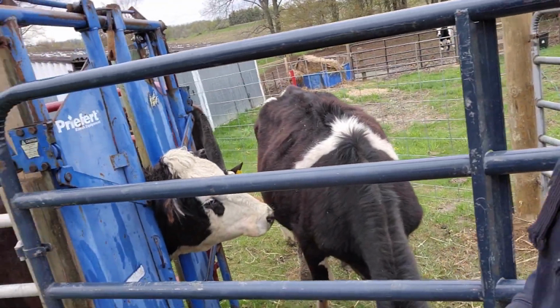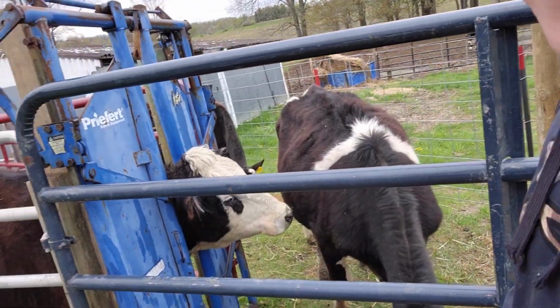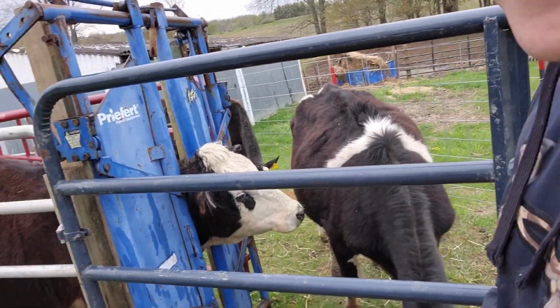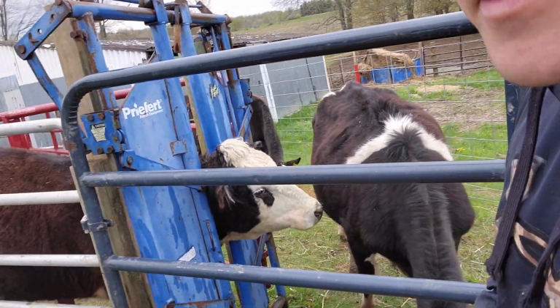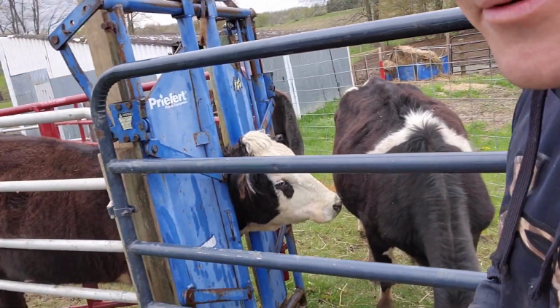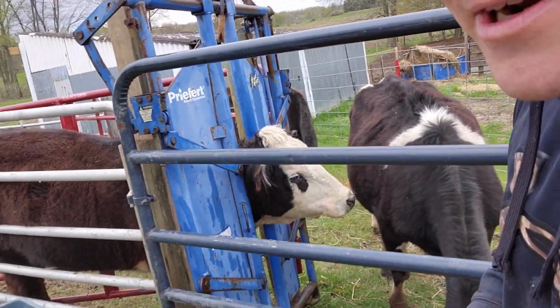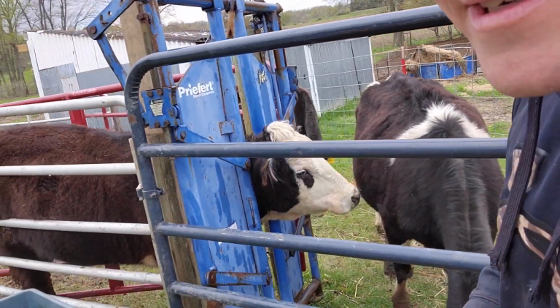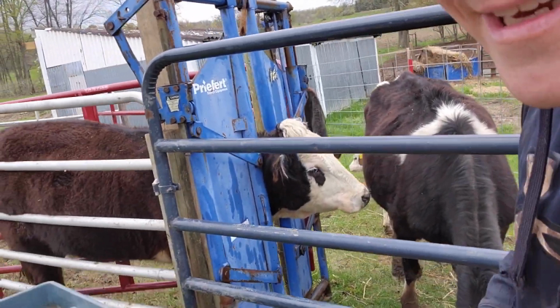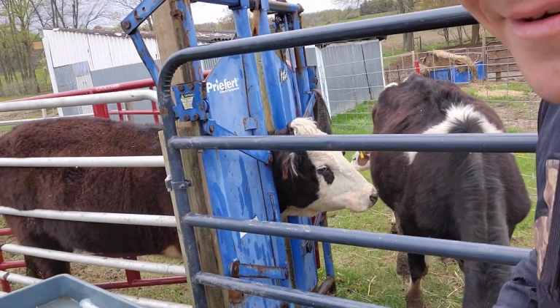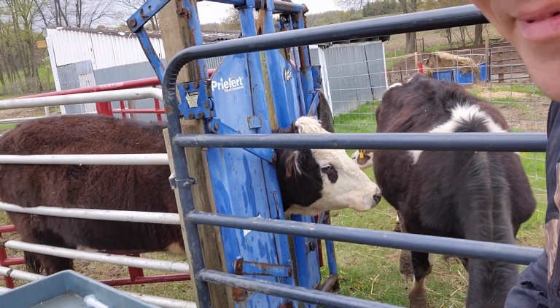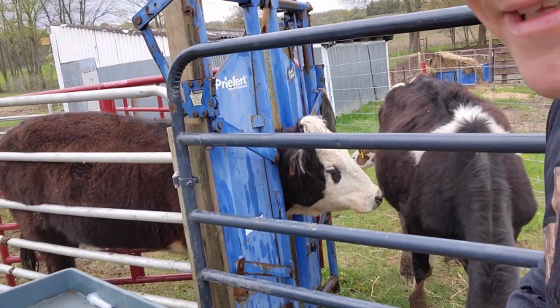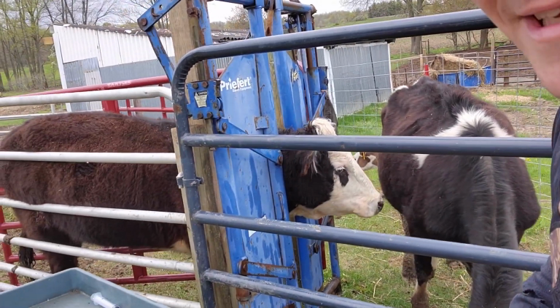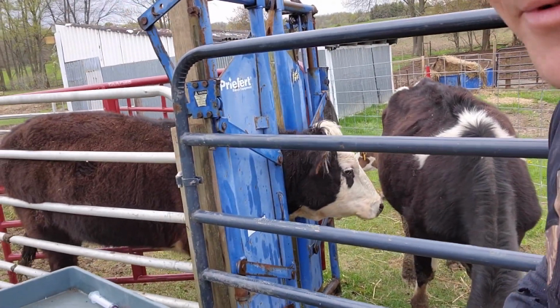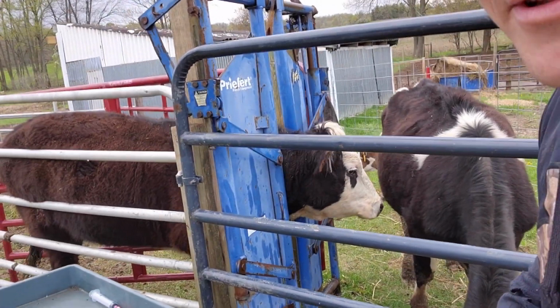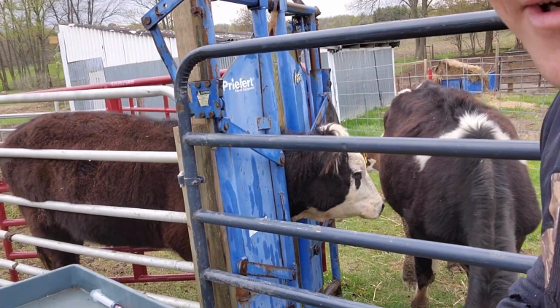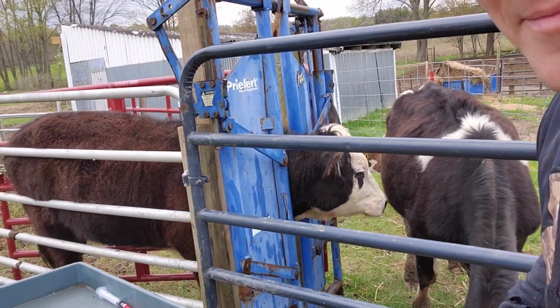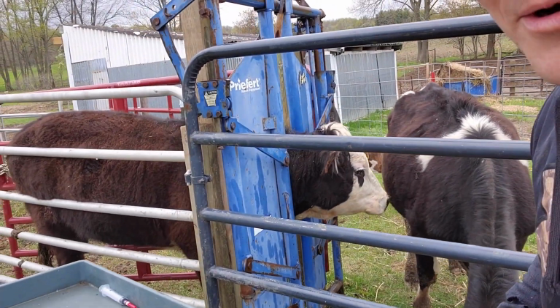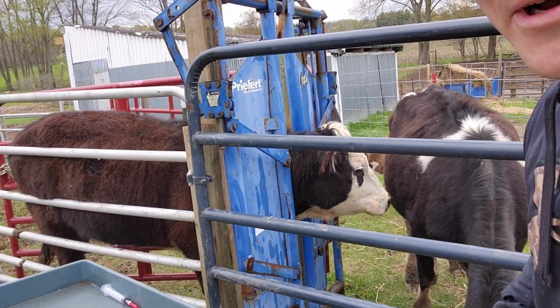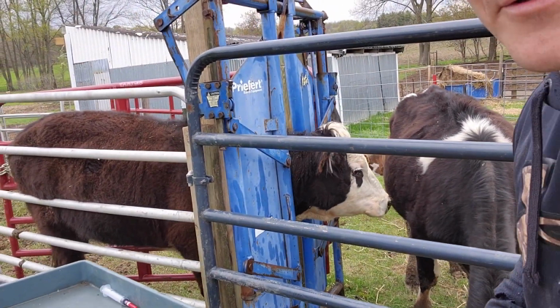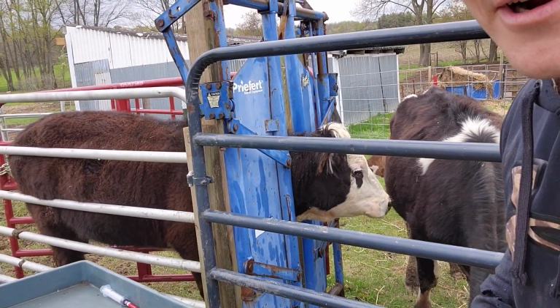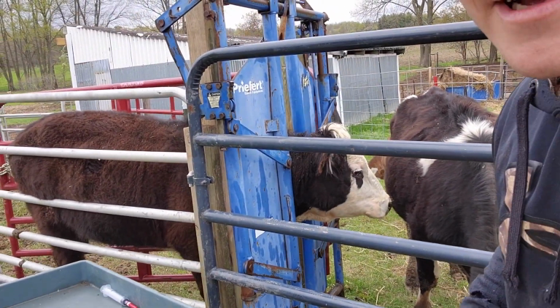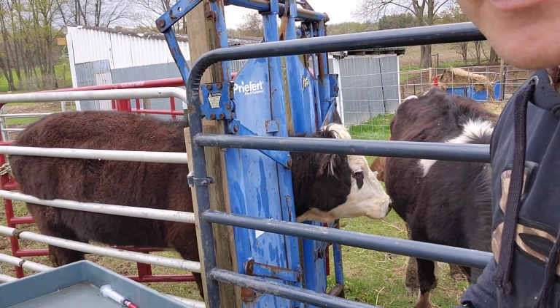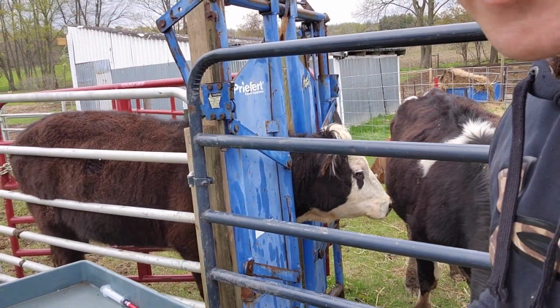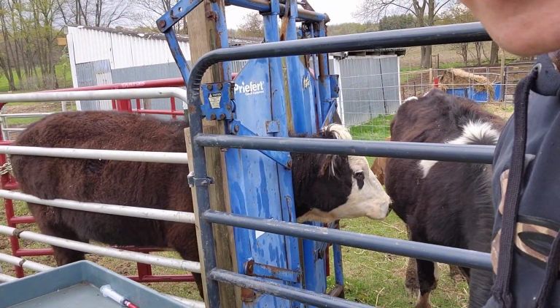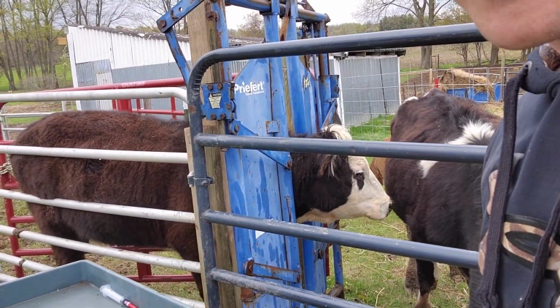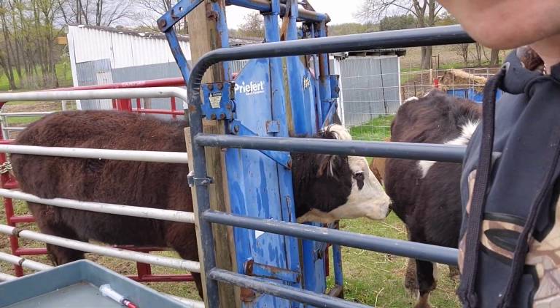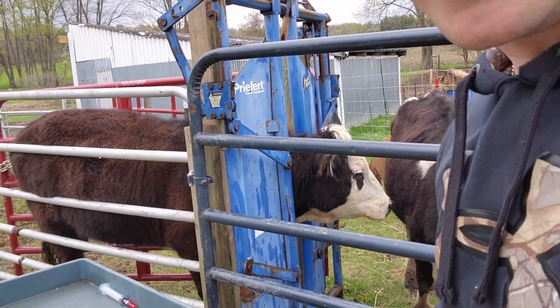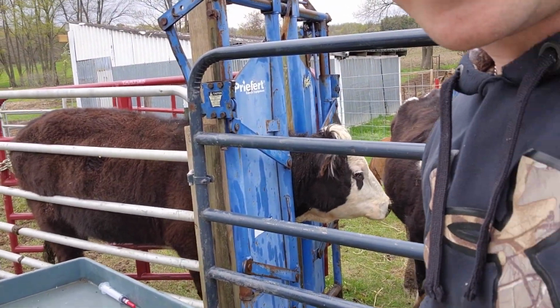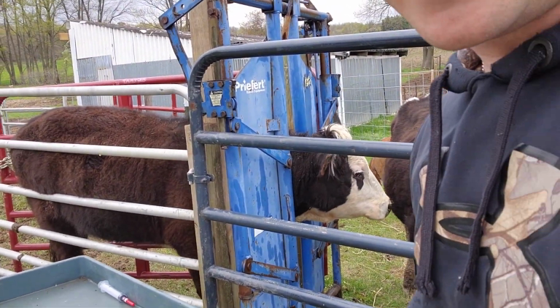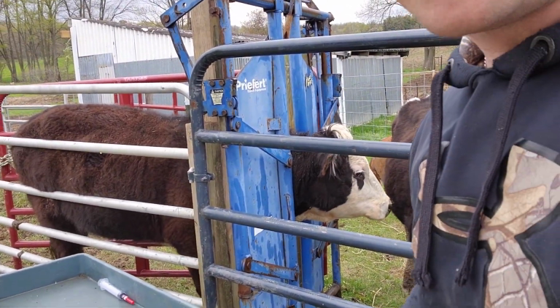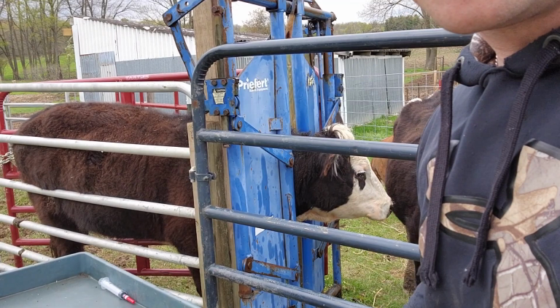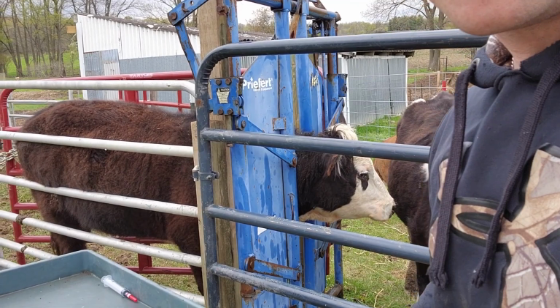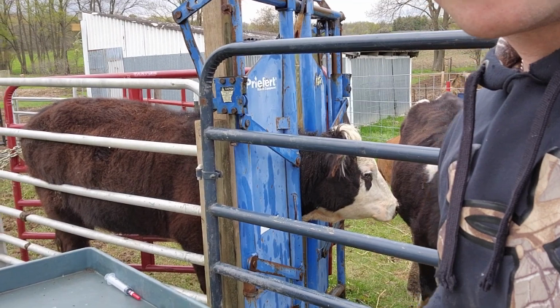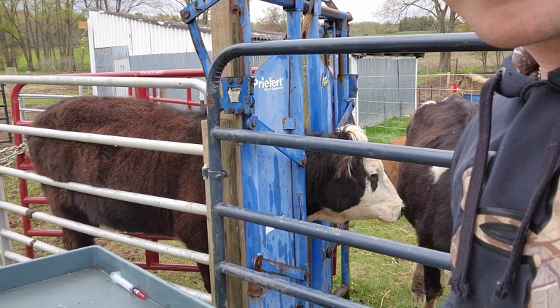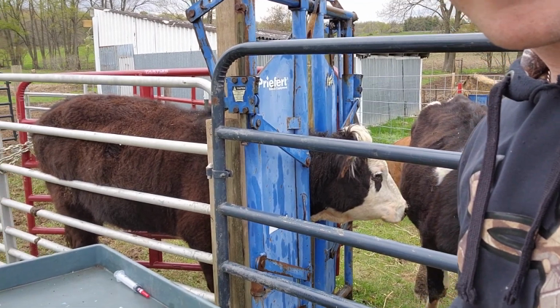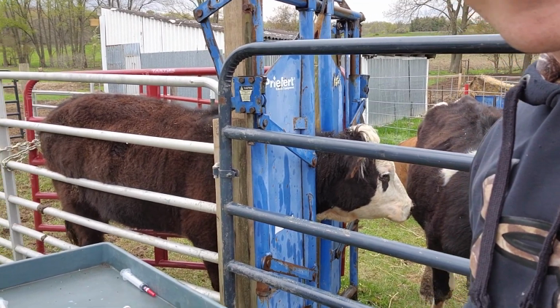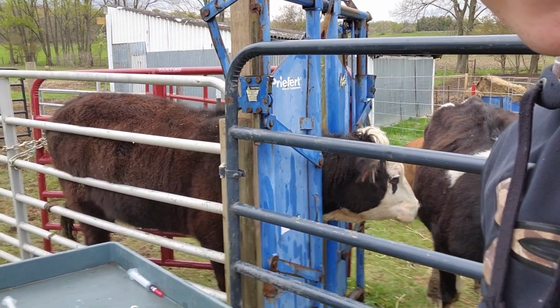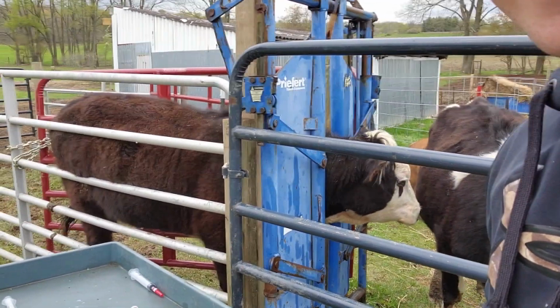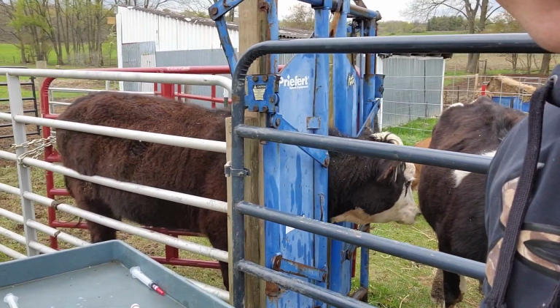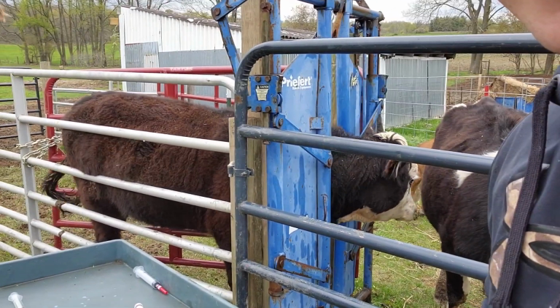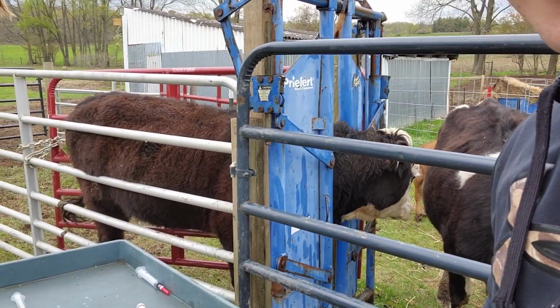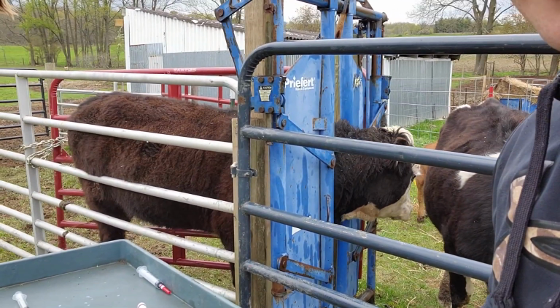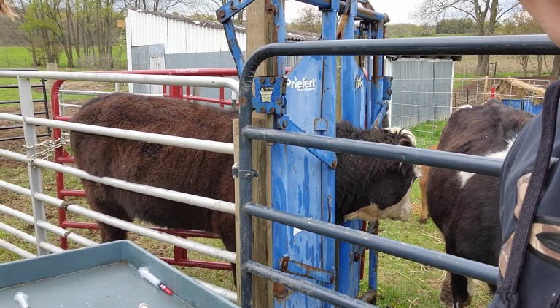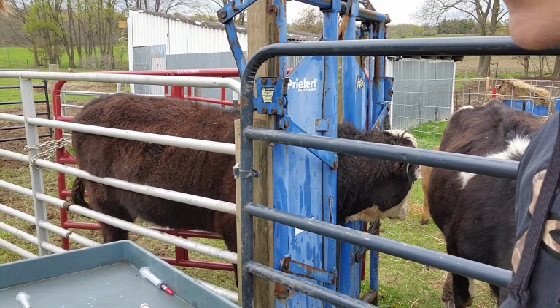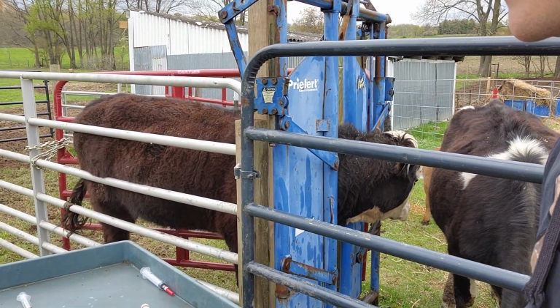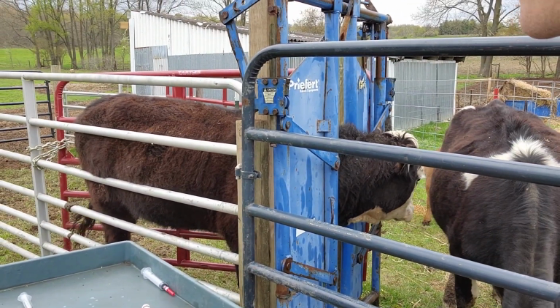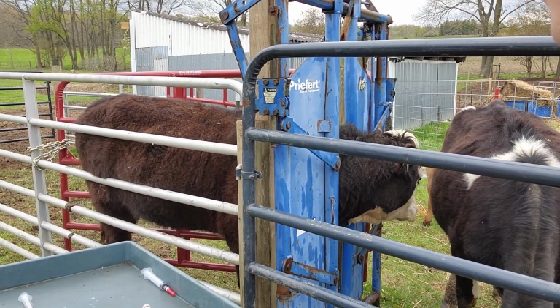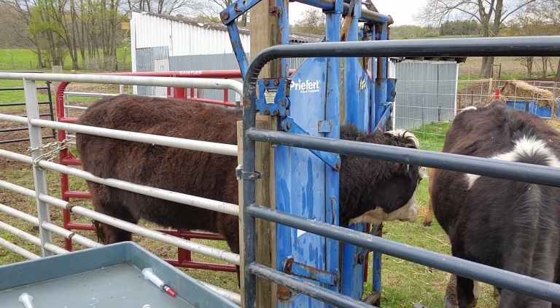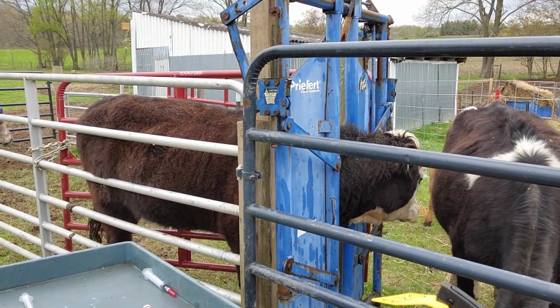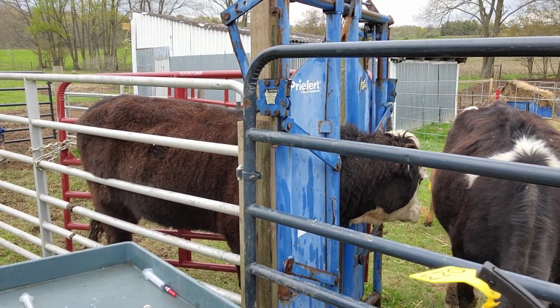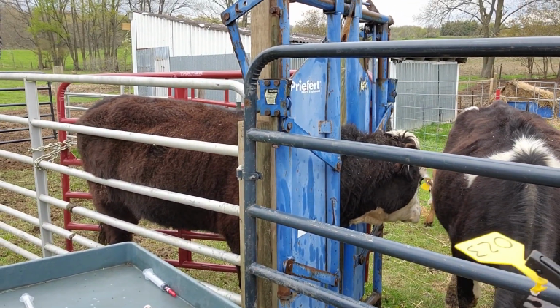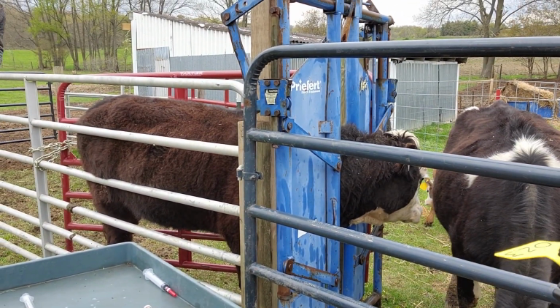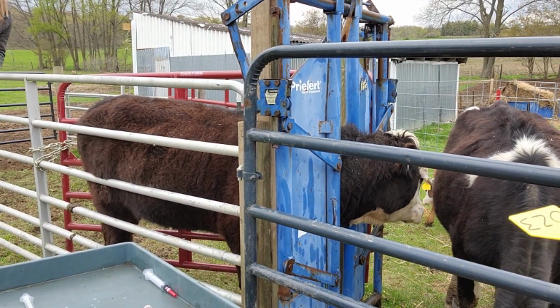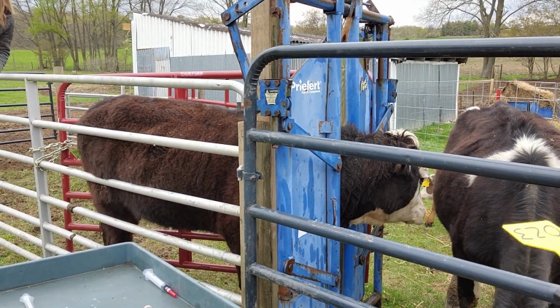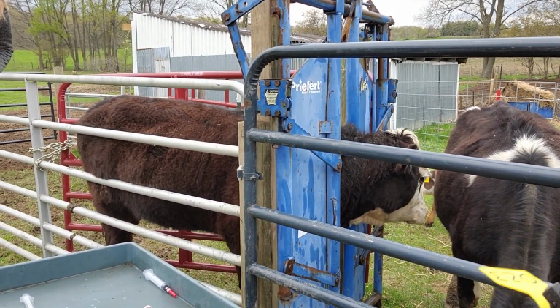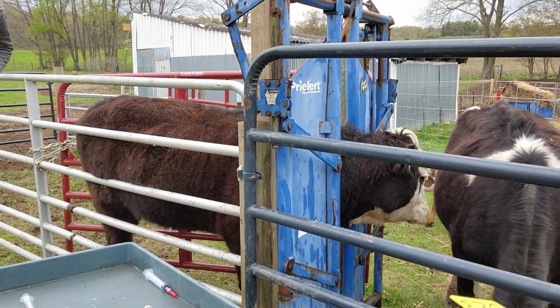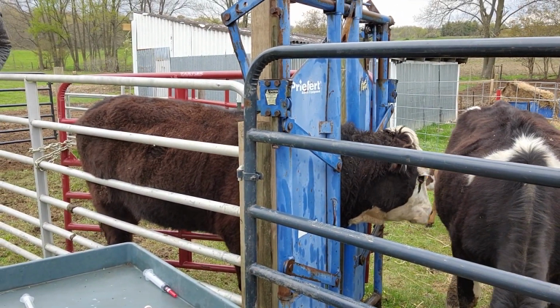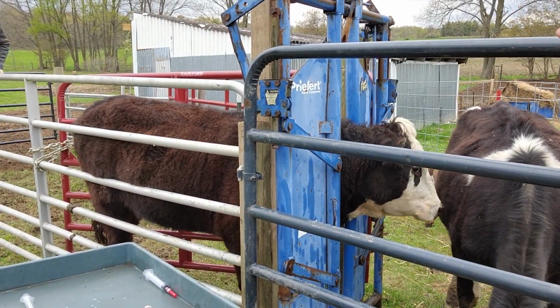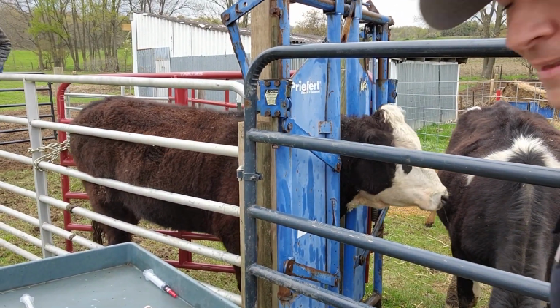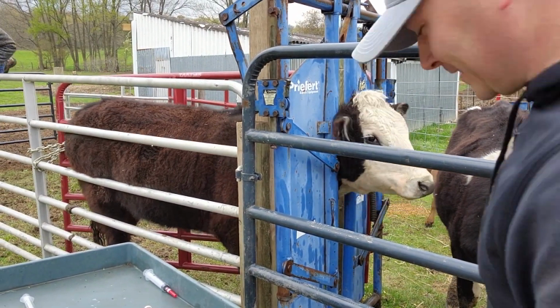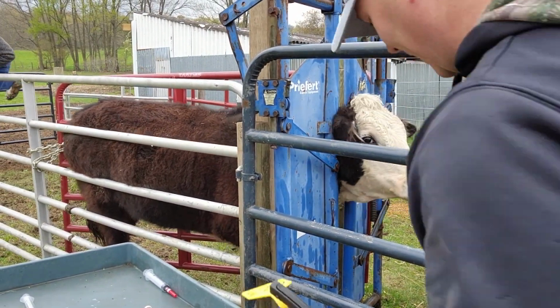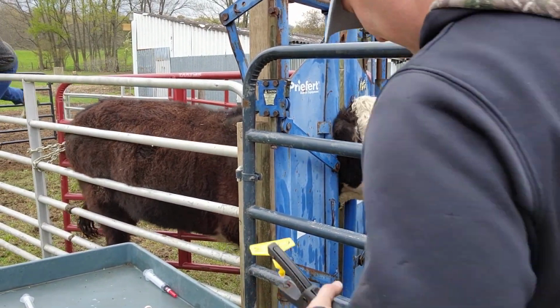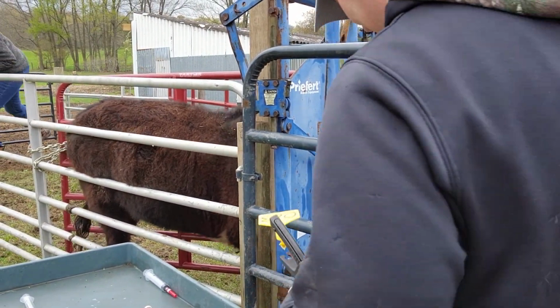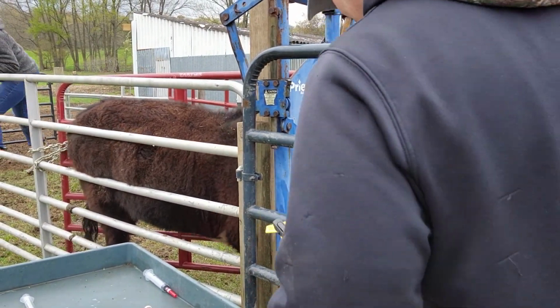Anybody want to take any bets on whether or not my wife cries when I go to tag that little baby cow? I'm glad that thing's not a steer.